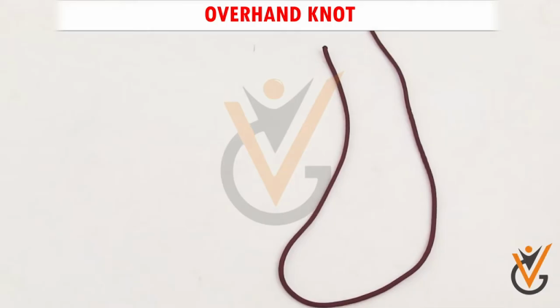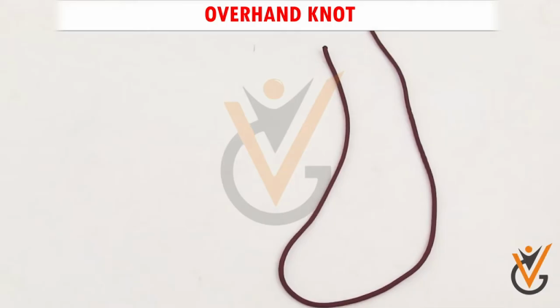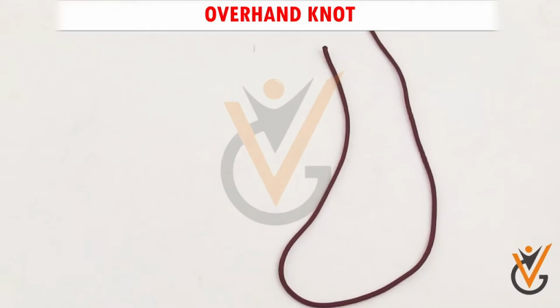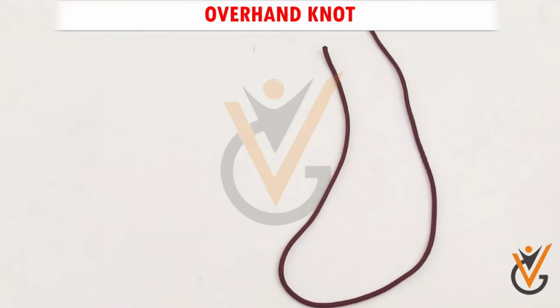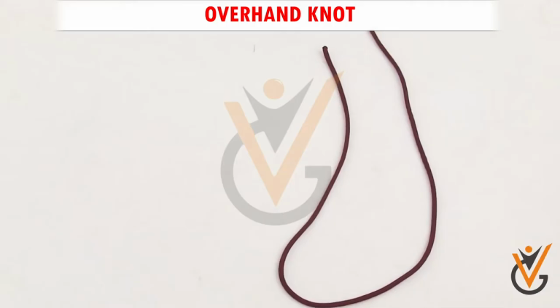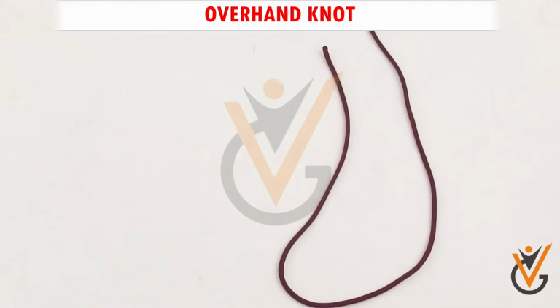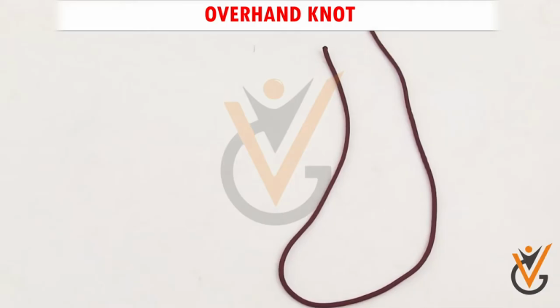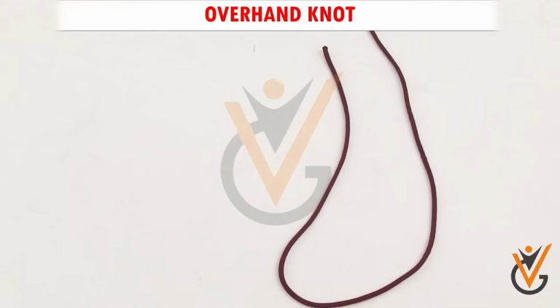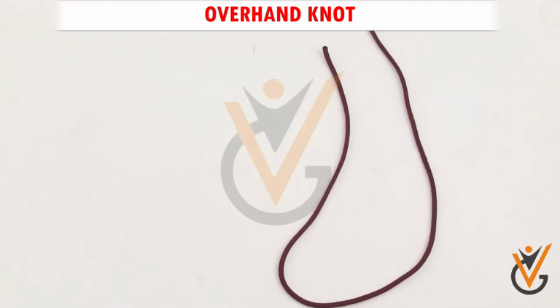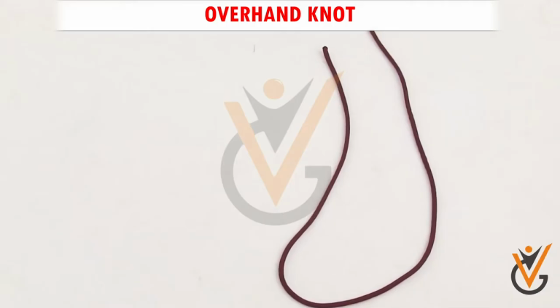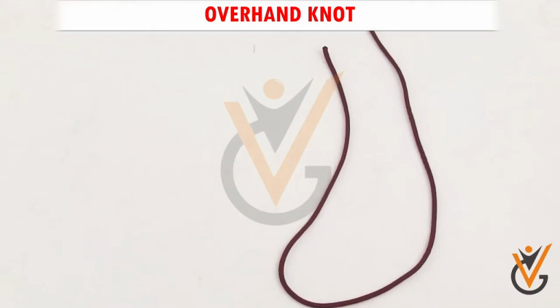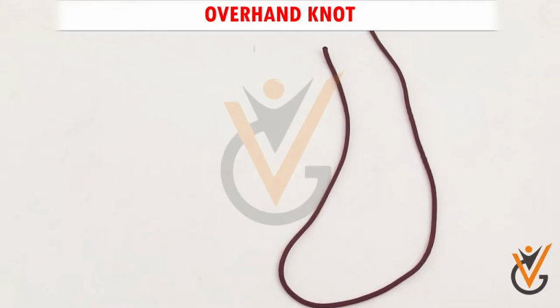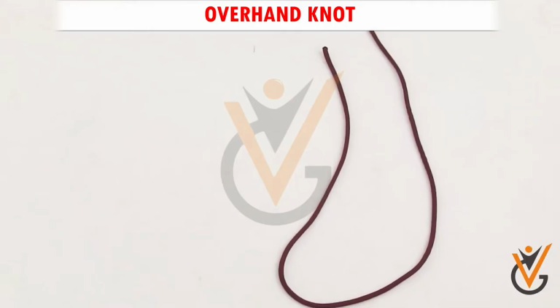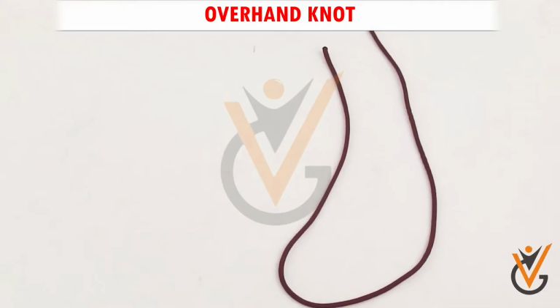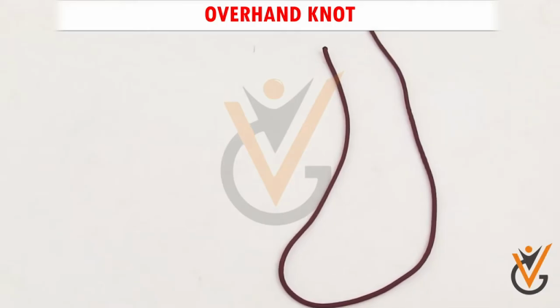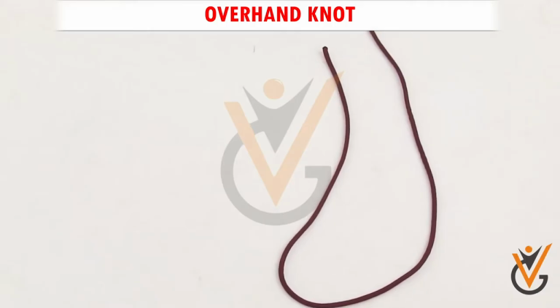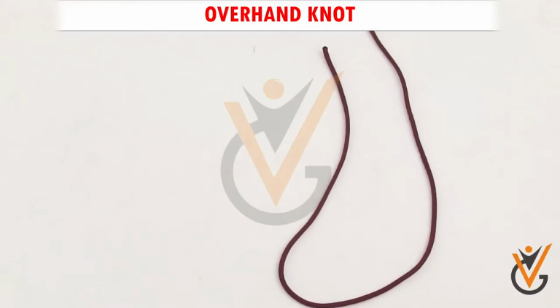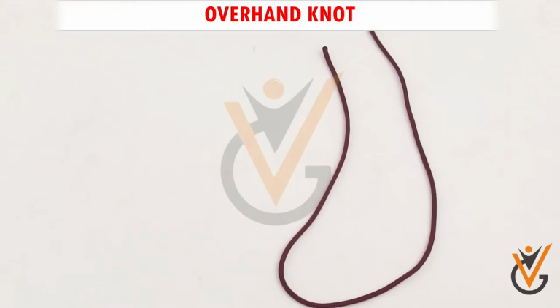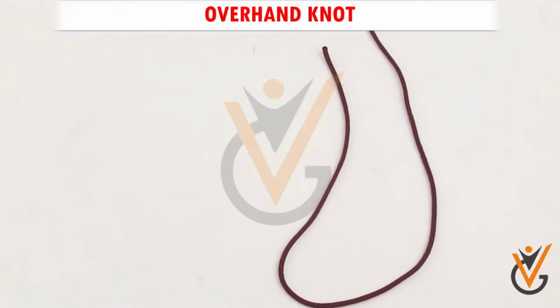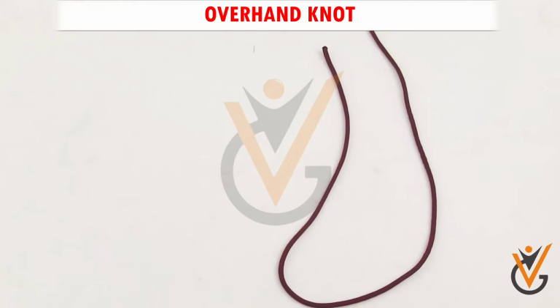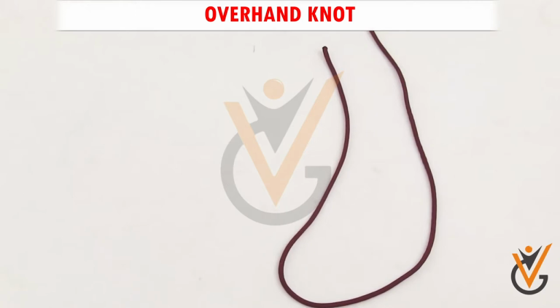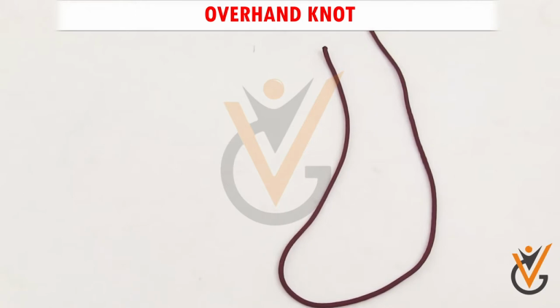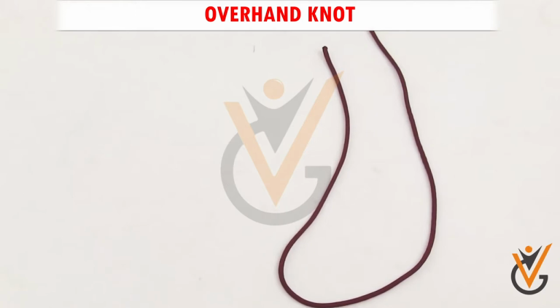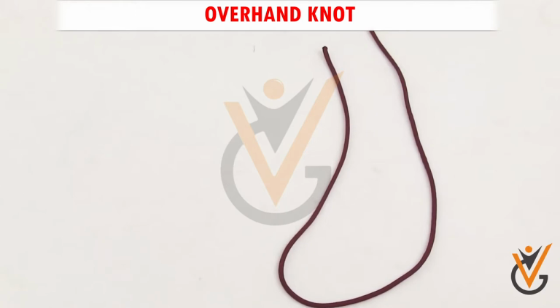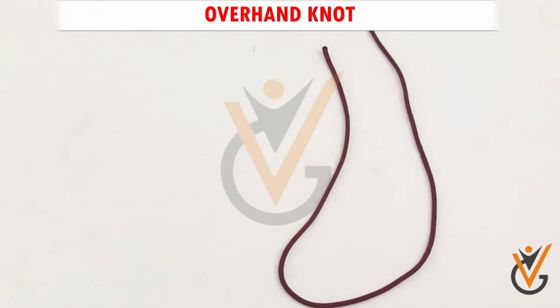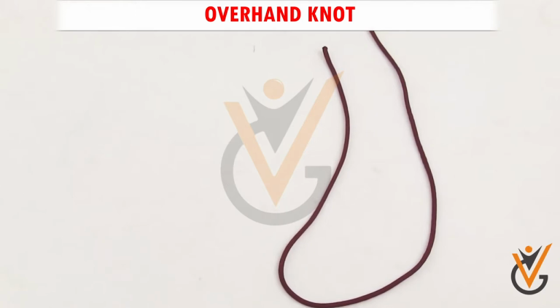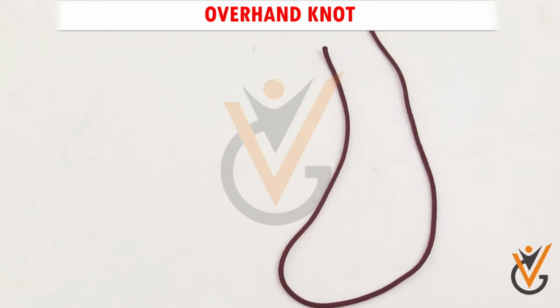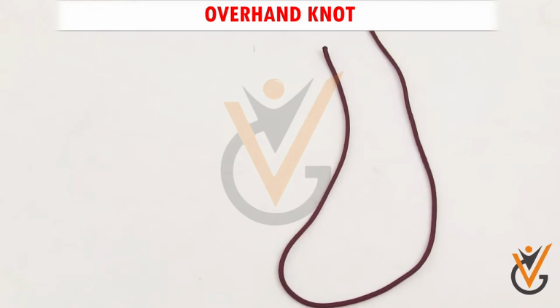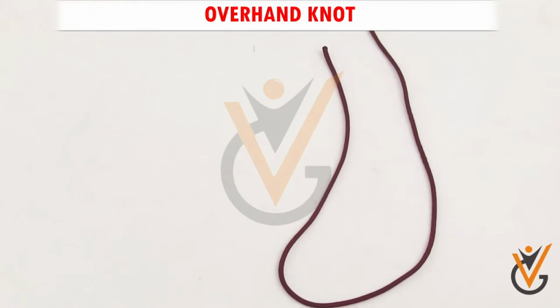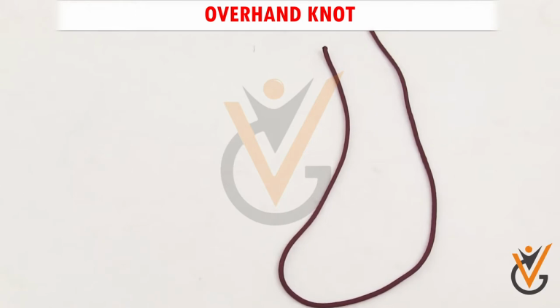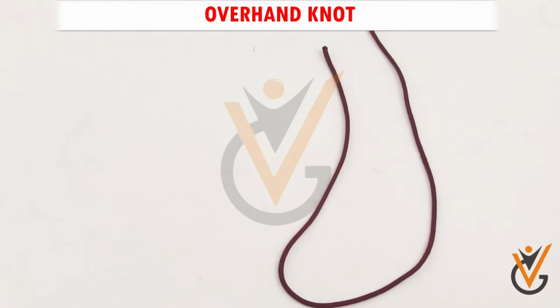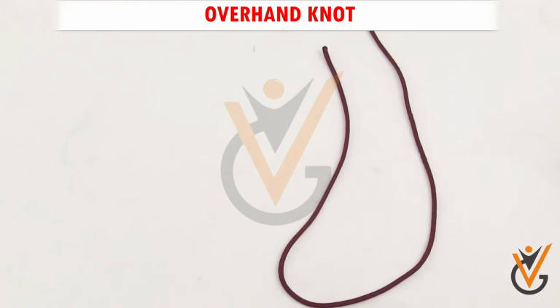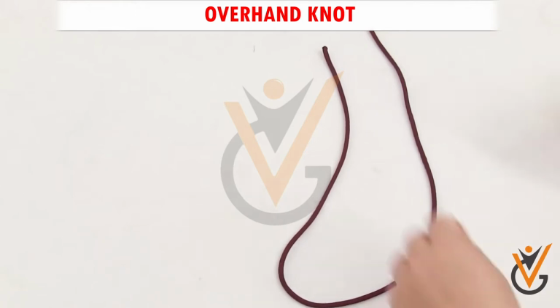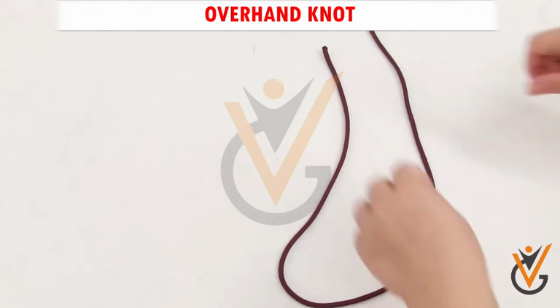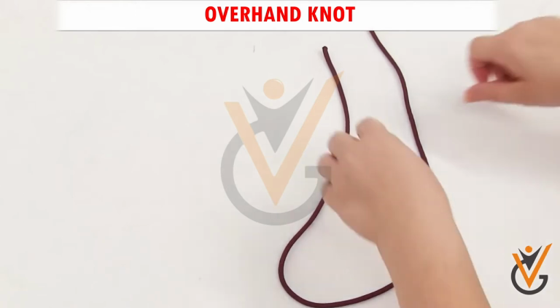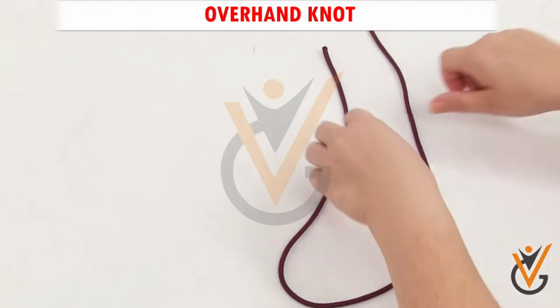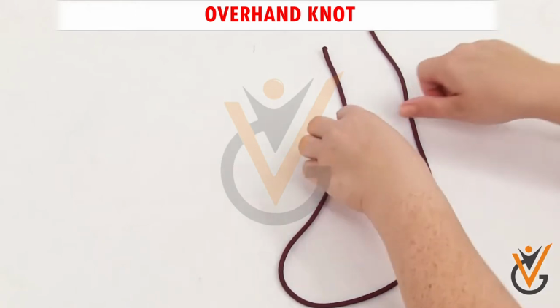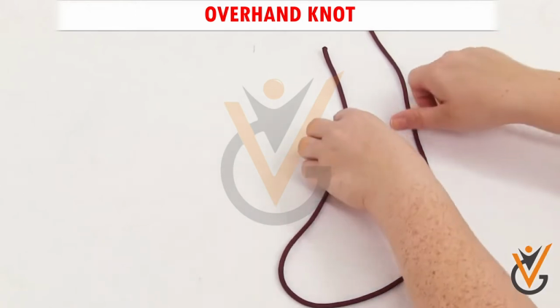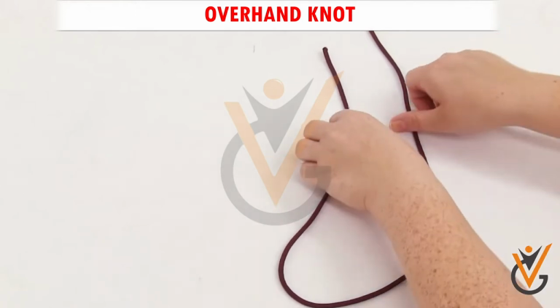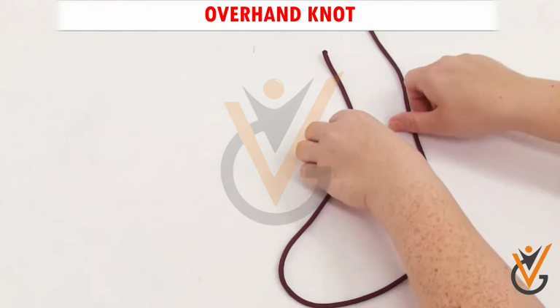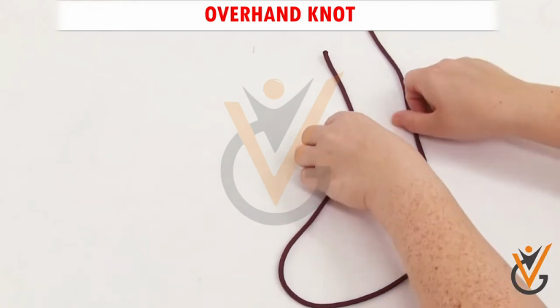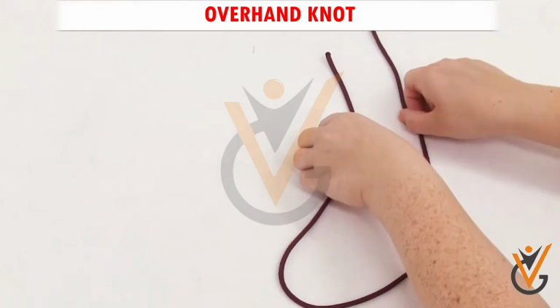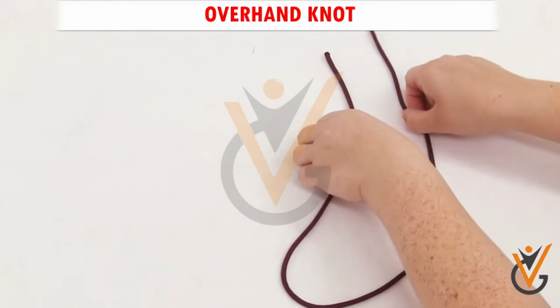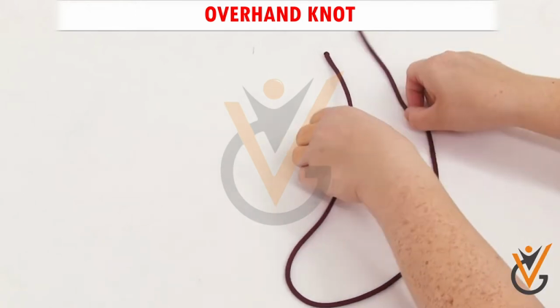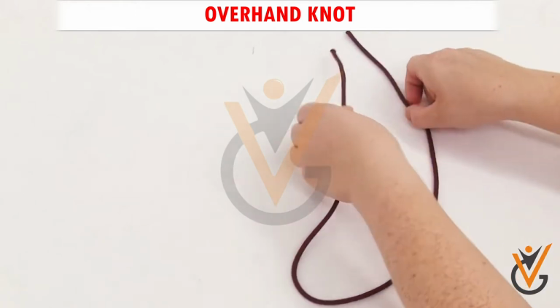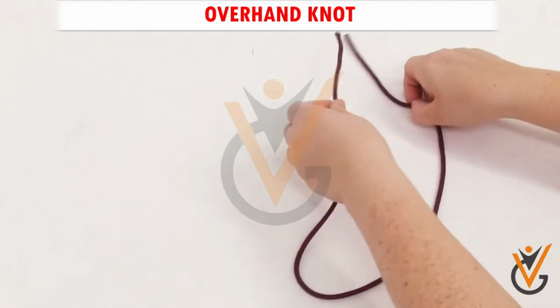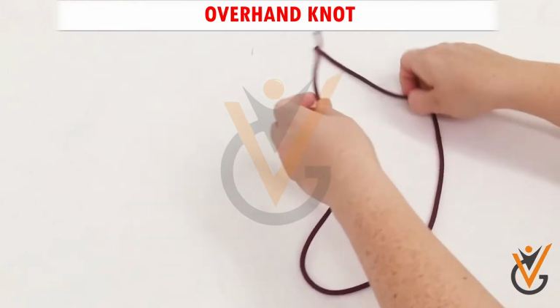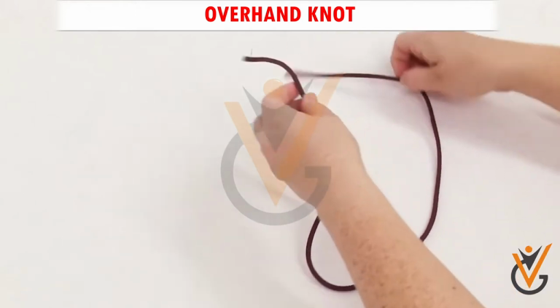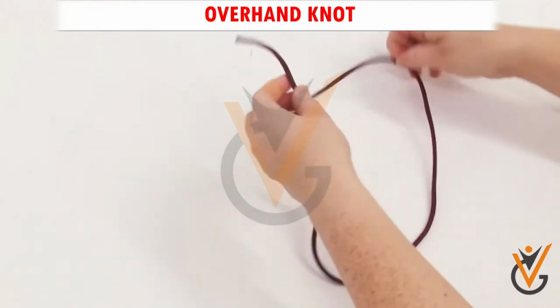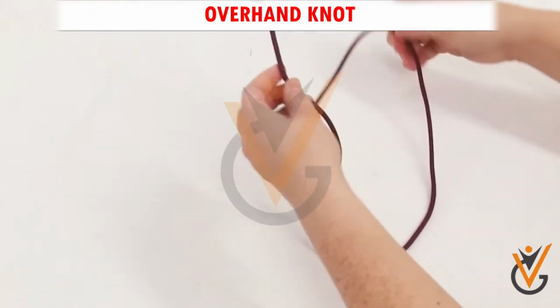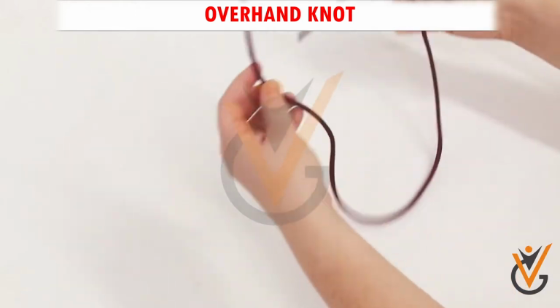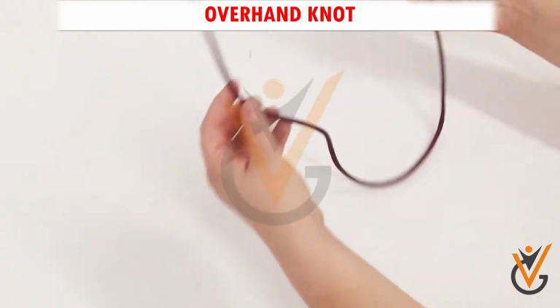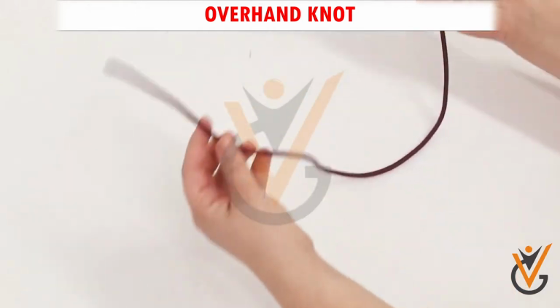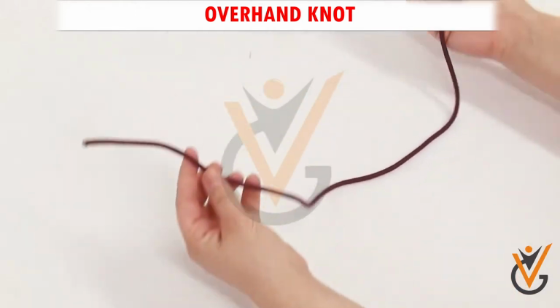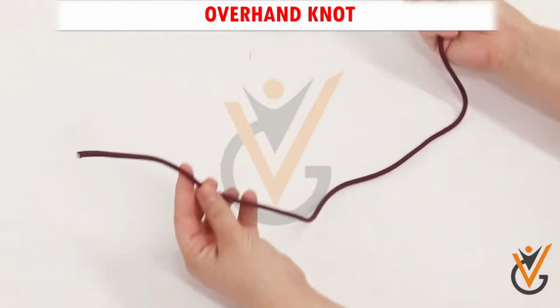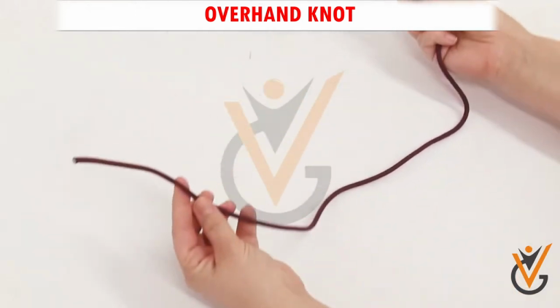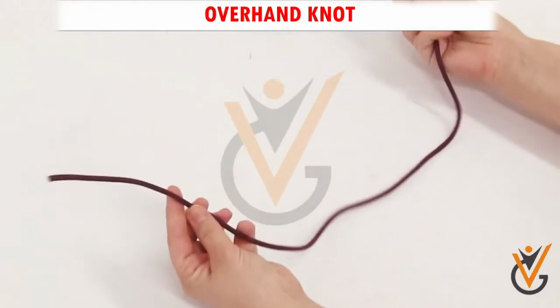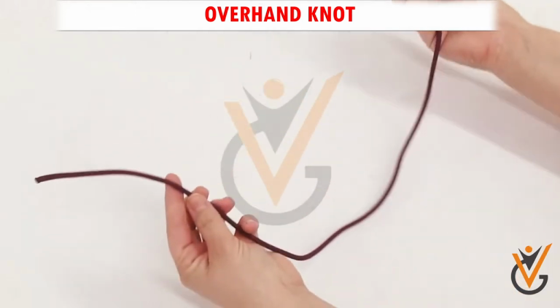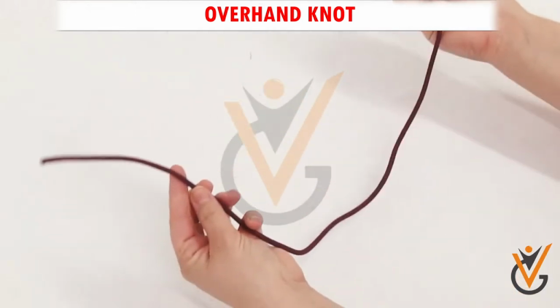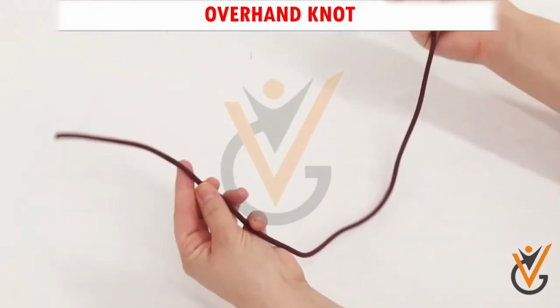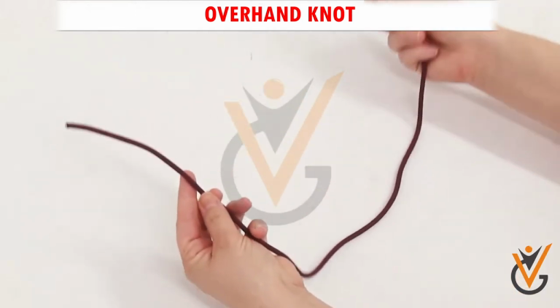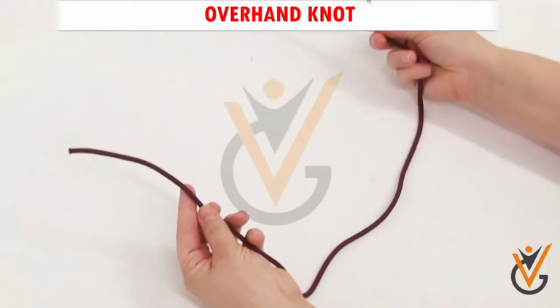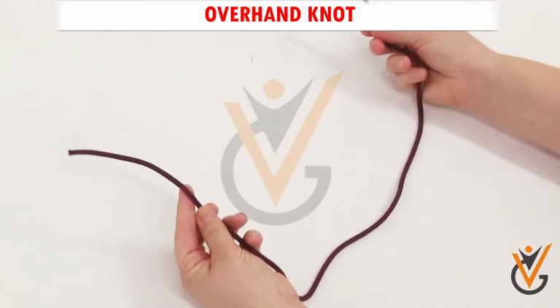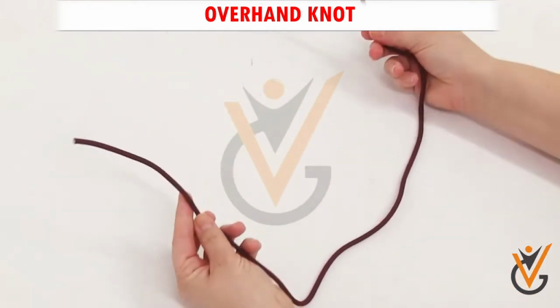Overhand Knot. Step 1: Form a loop by passing the tag end over the standing part.